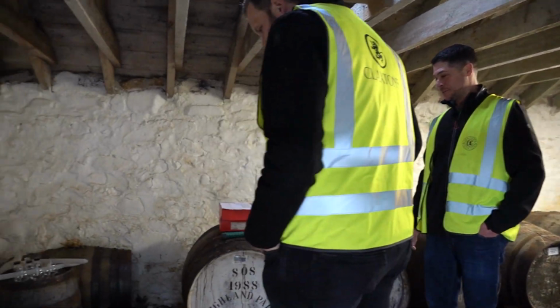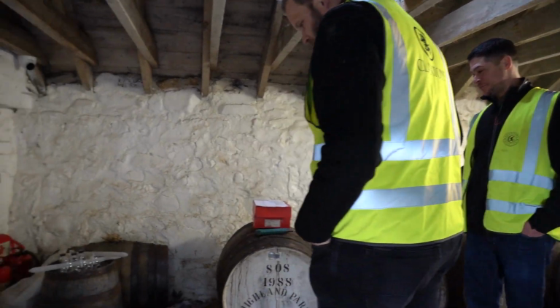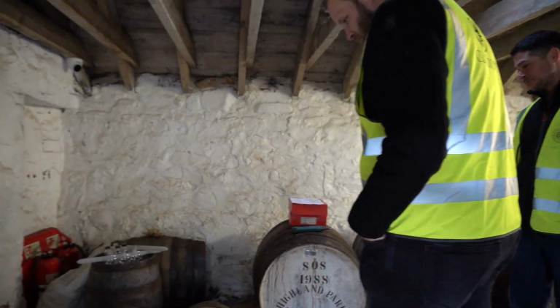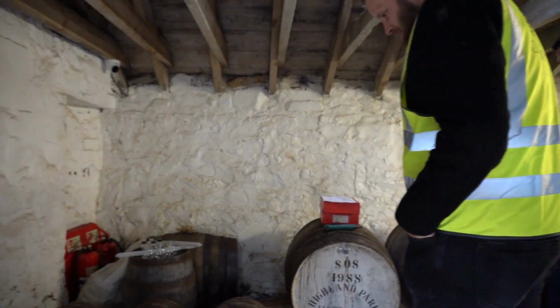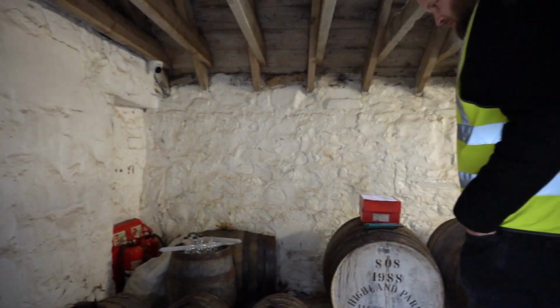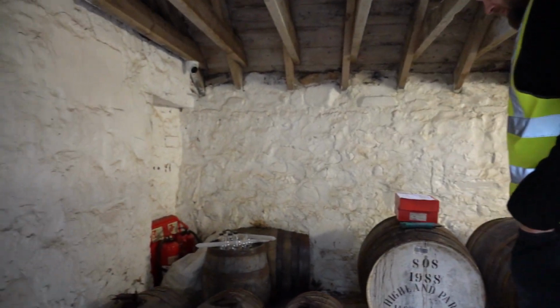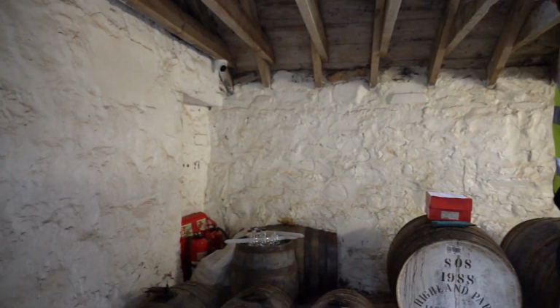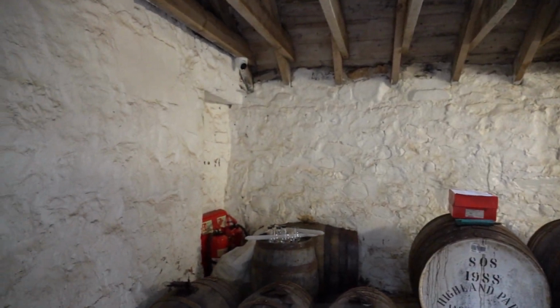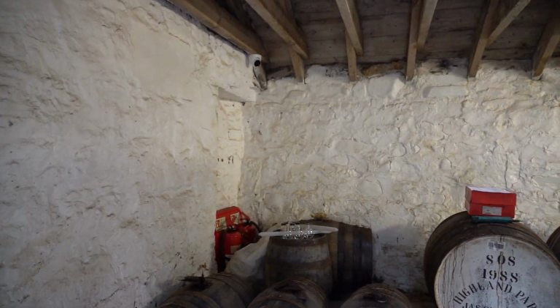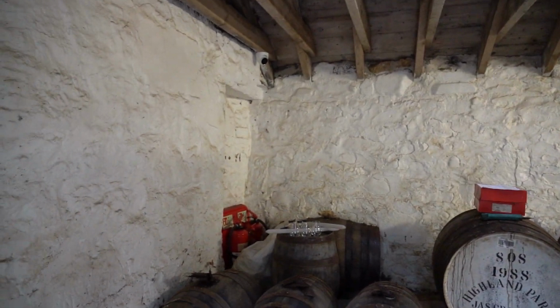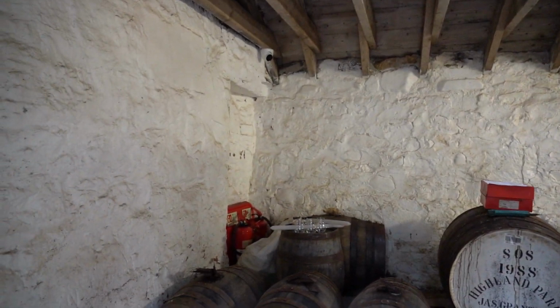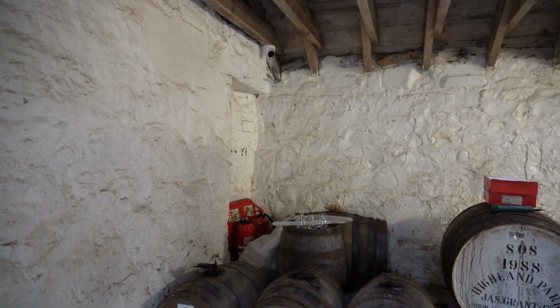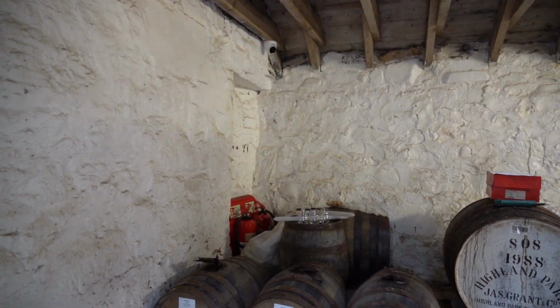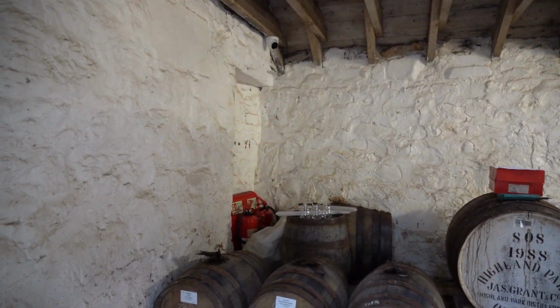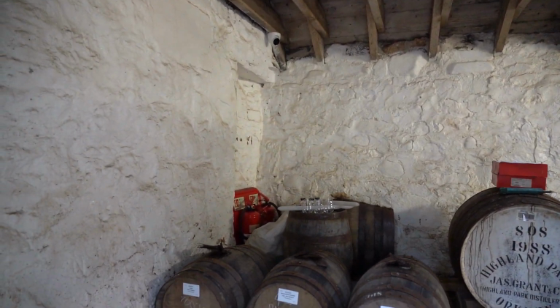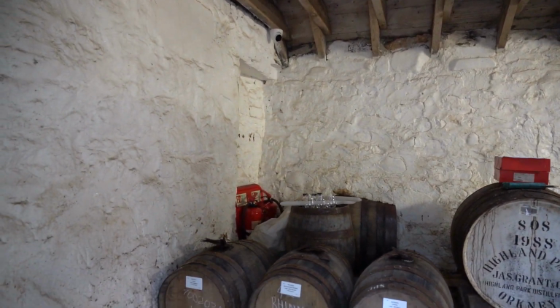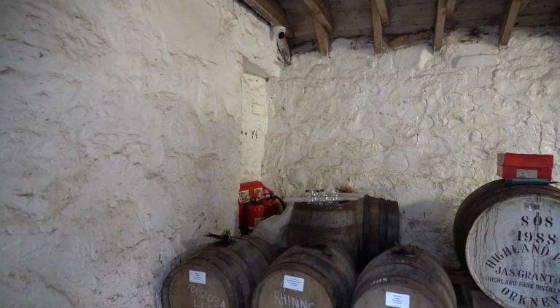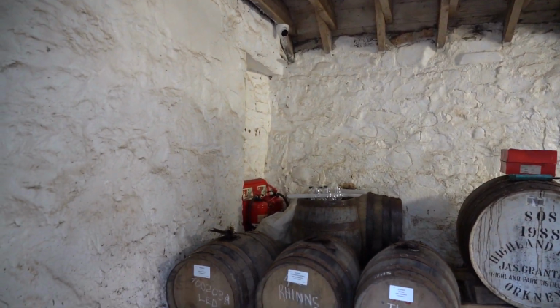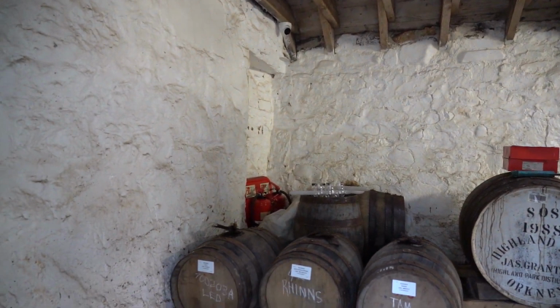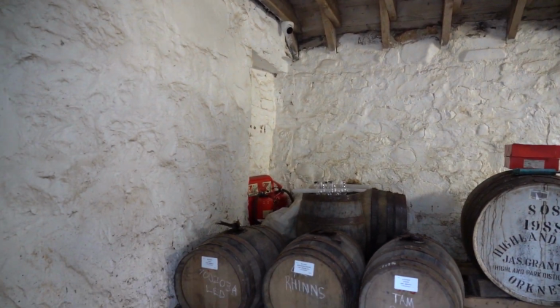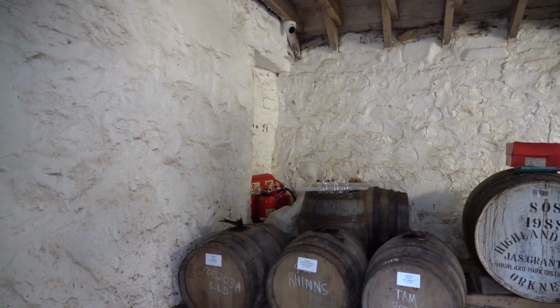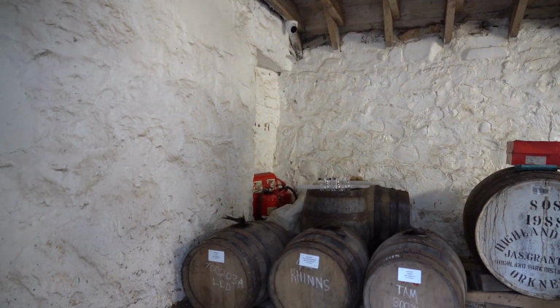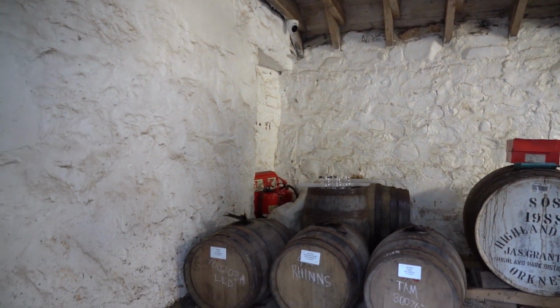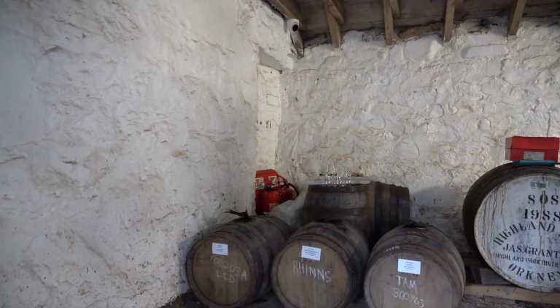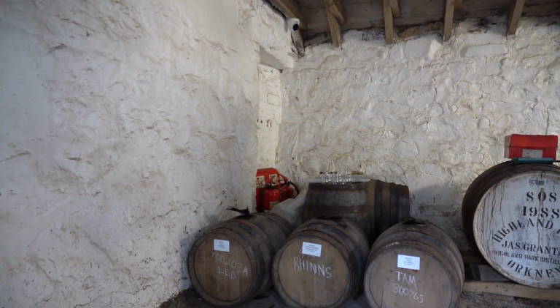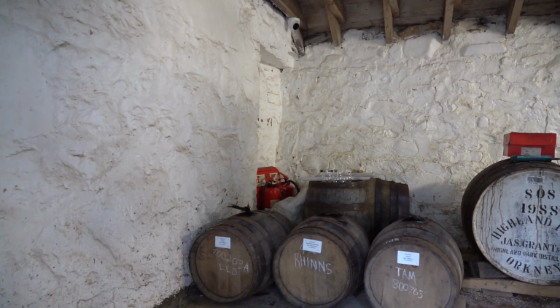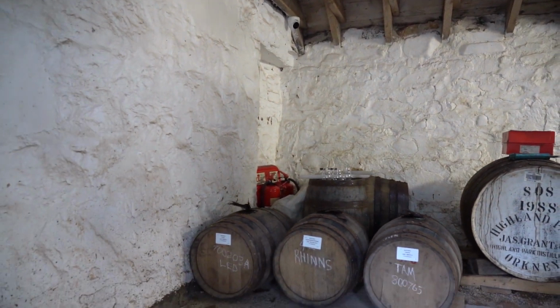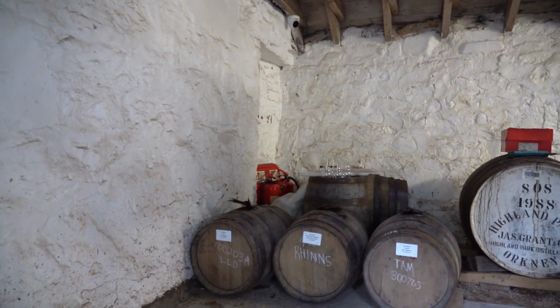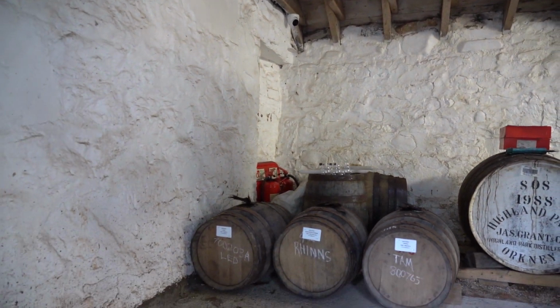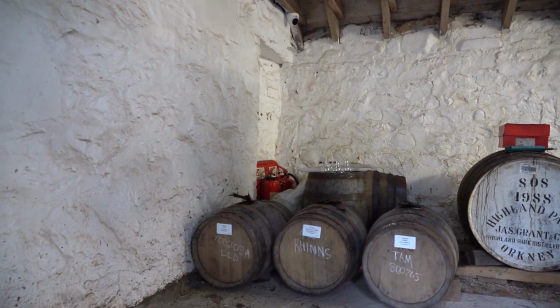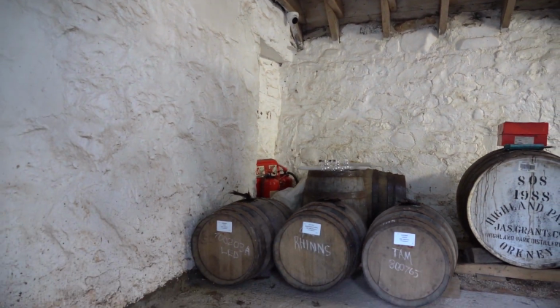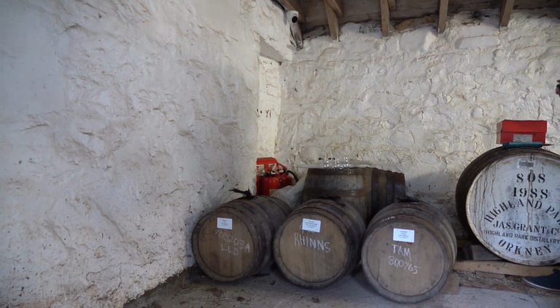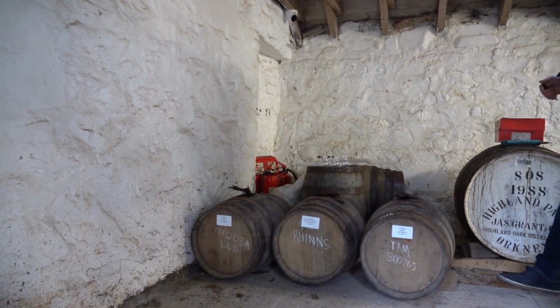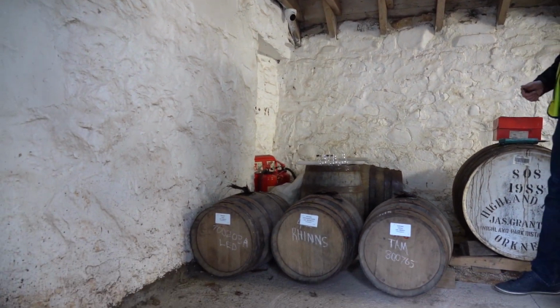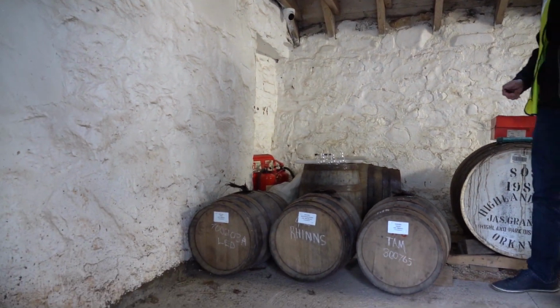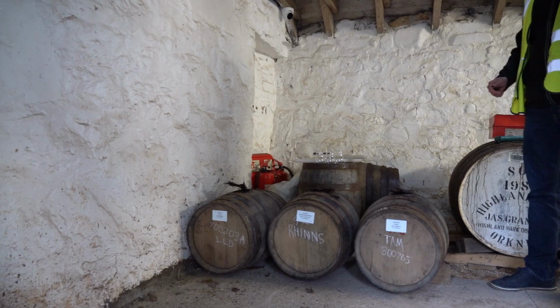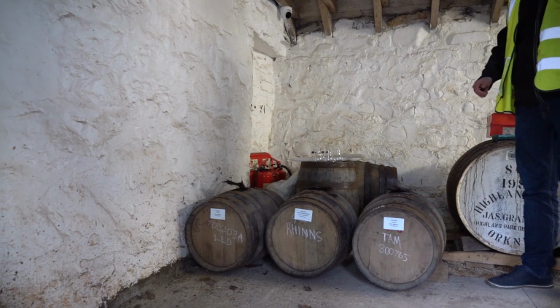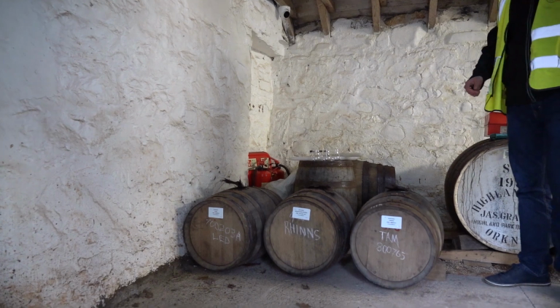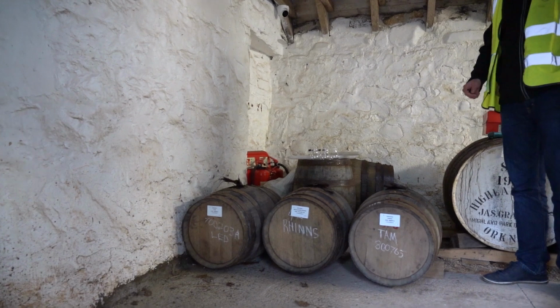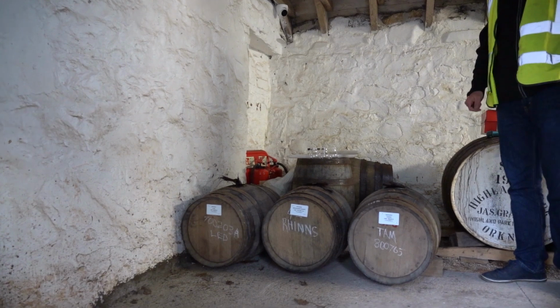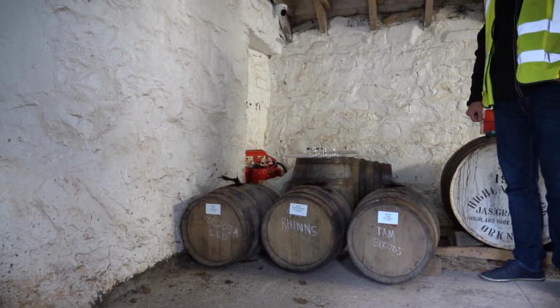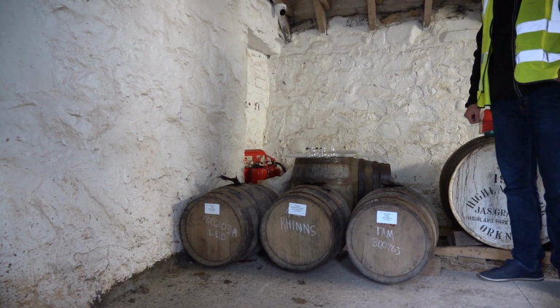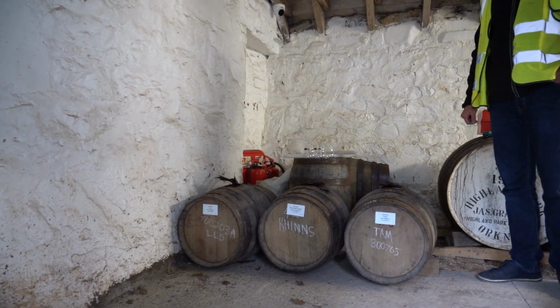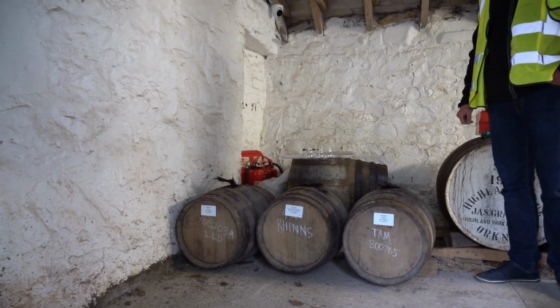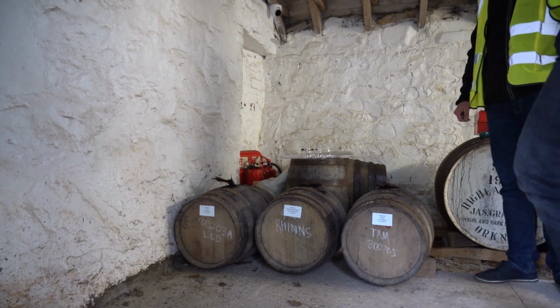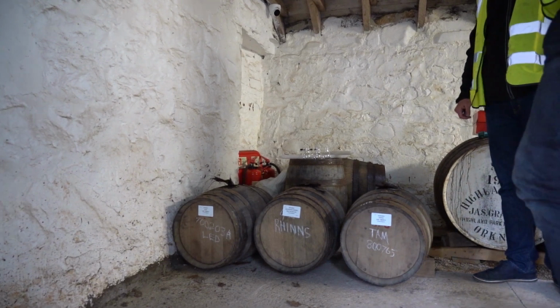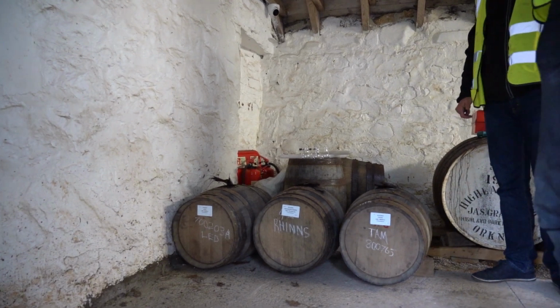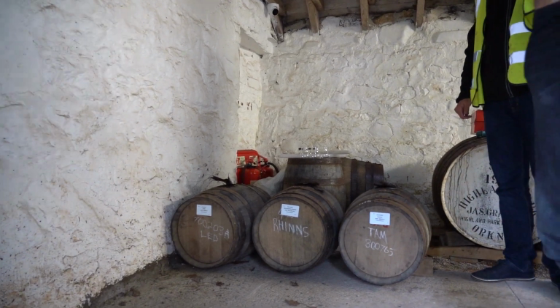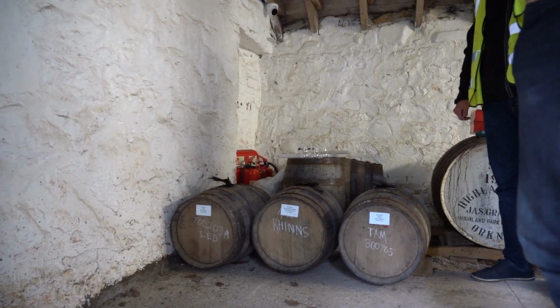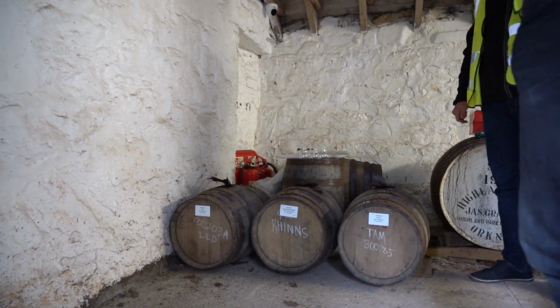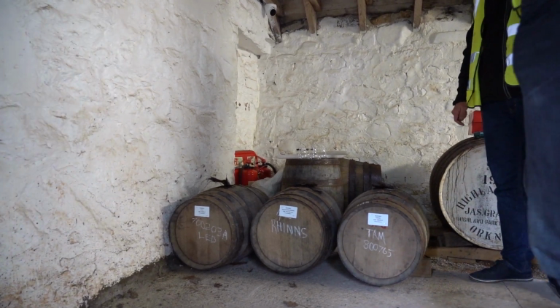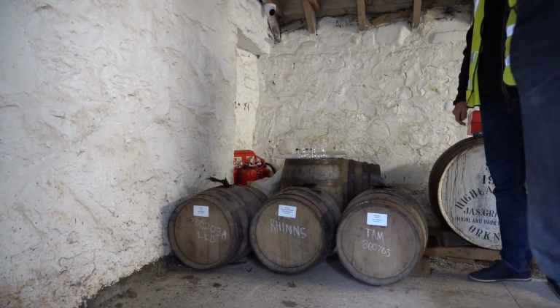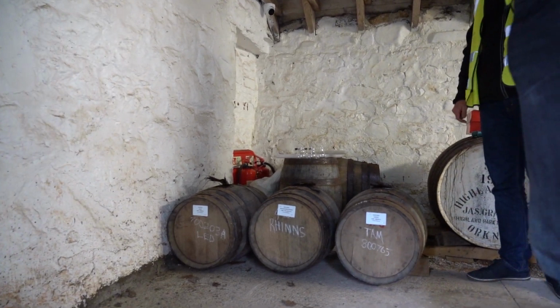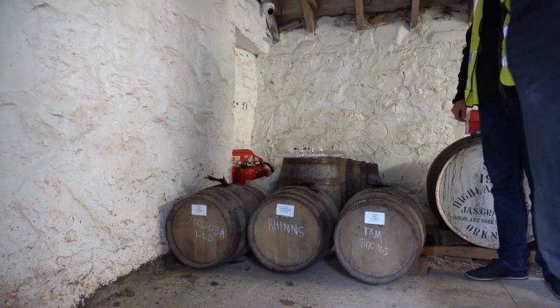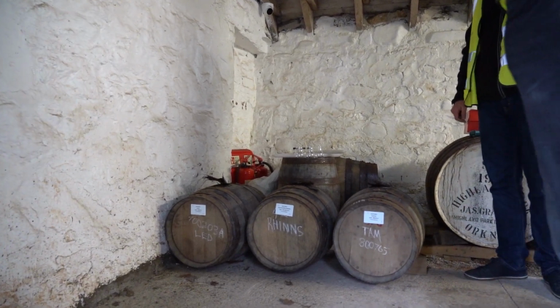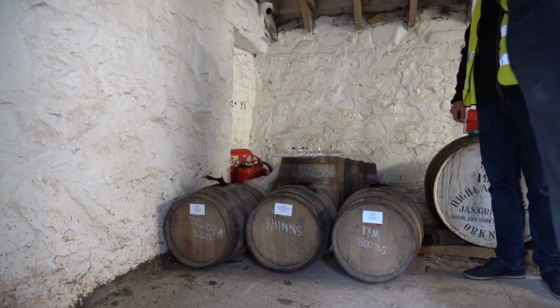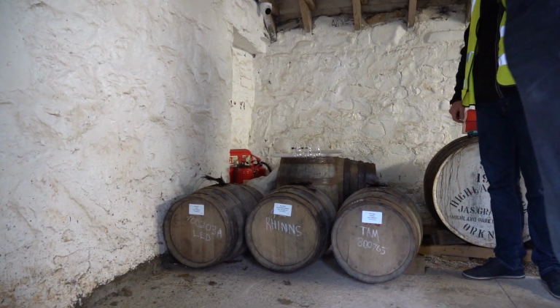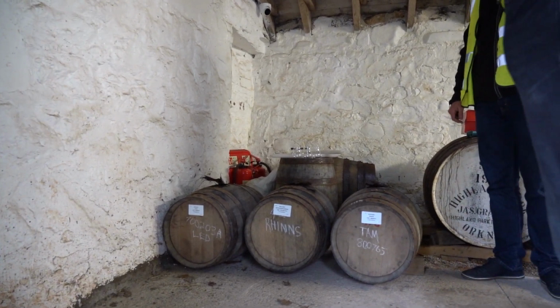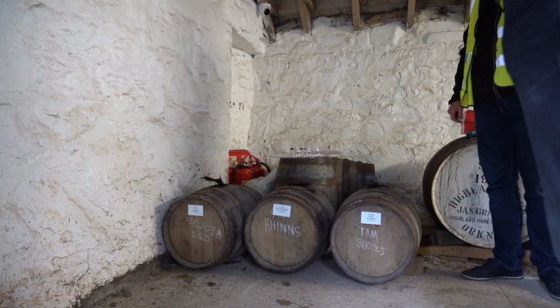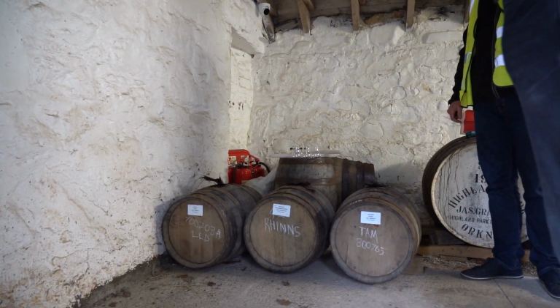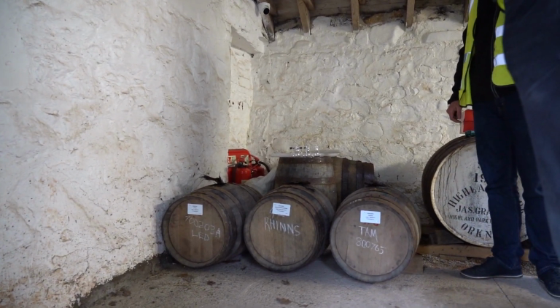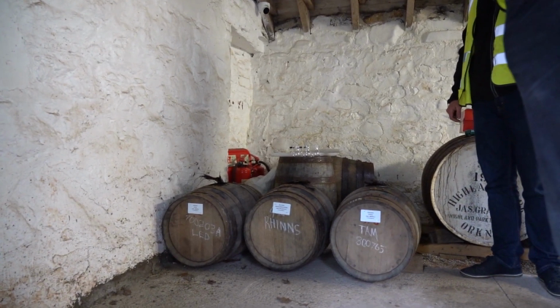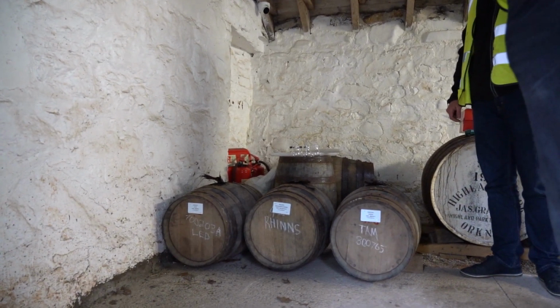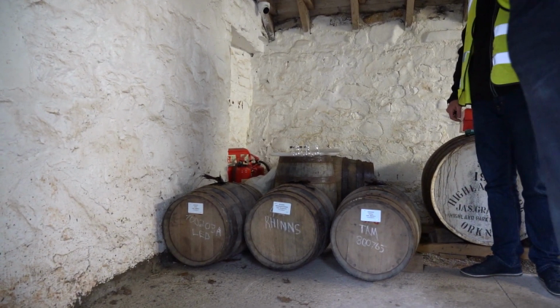We've moved these in from warehouse 8 and these are the three octaves for you guys to try today and choose from.